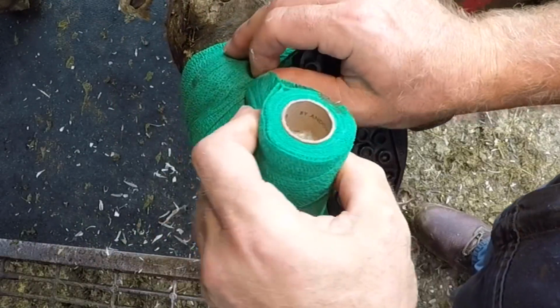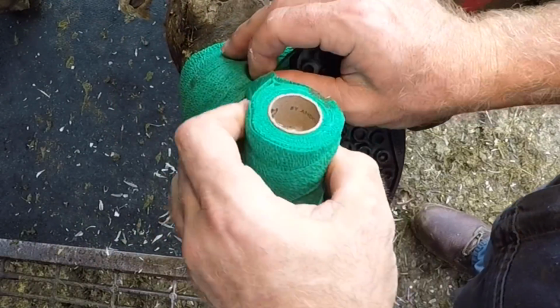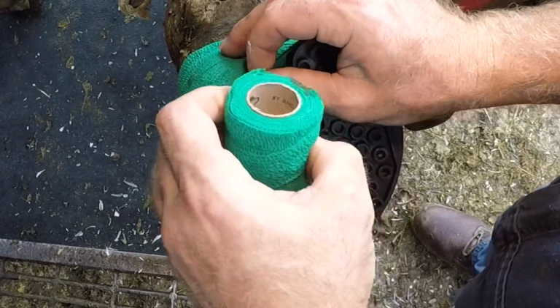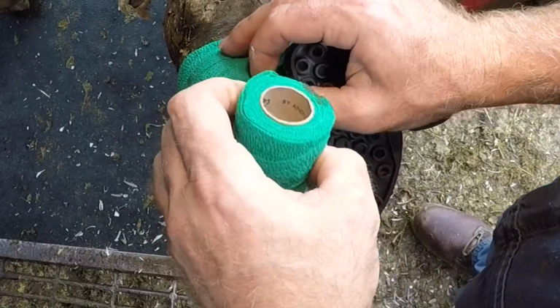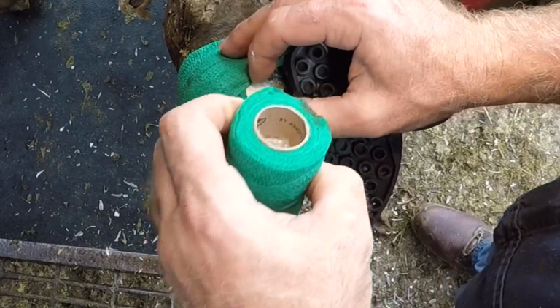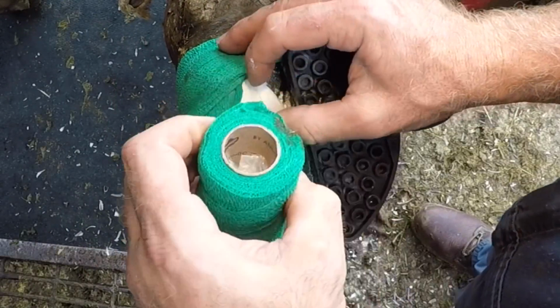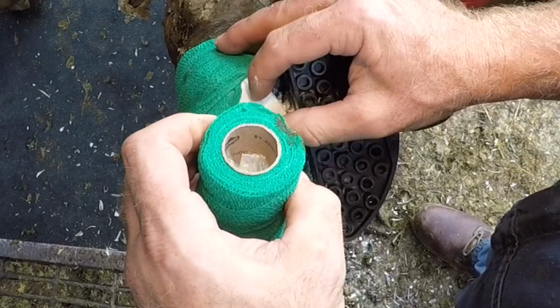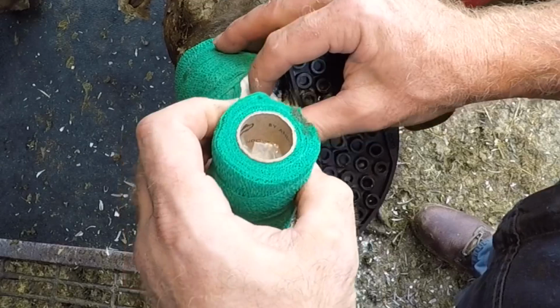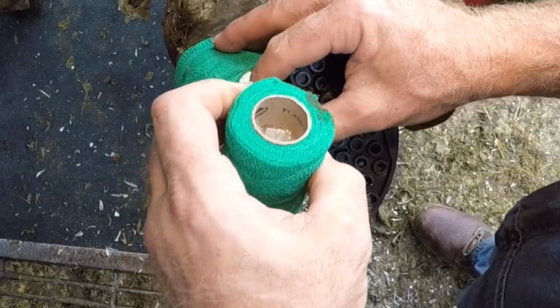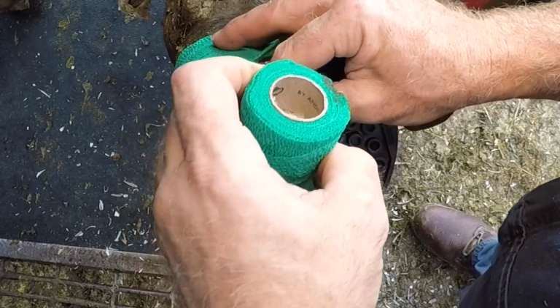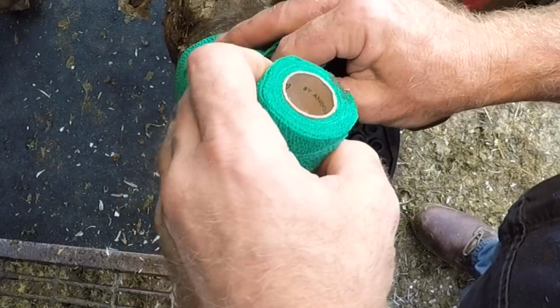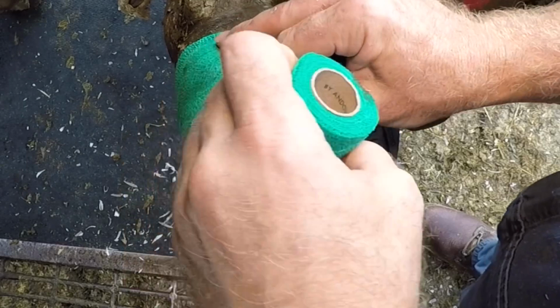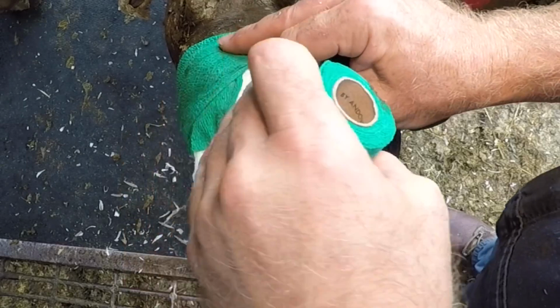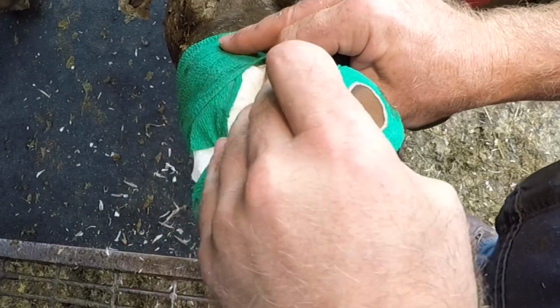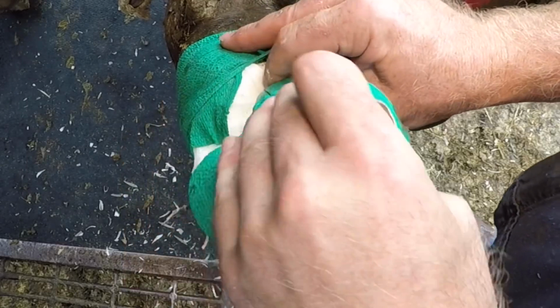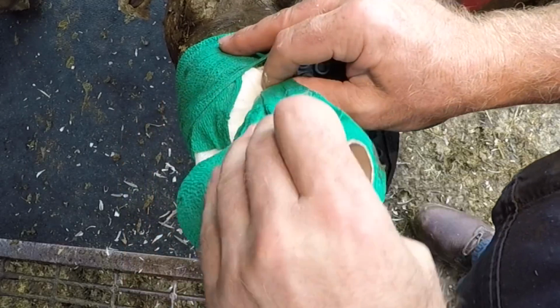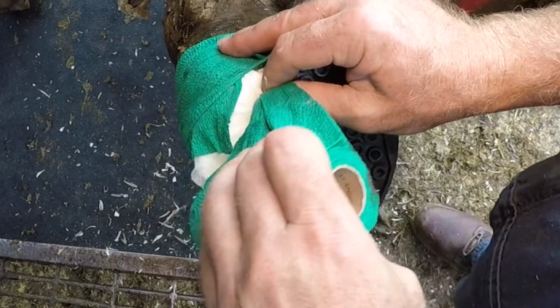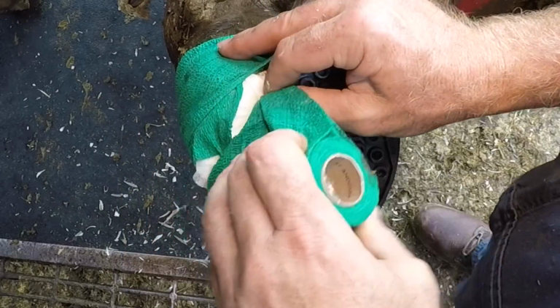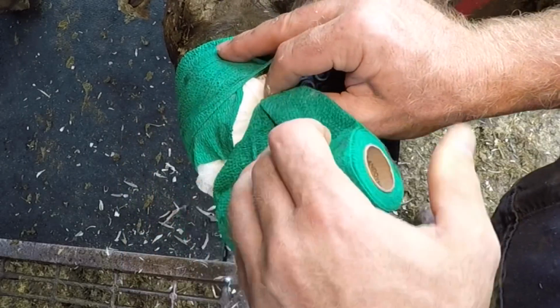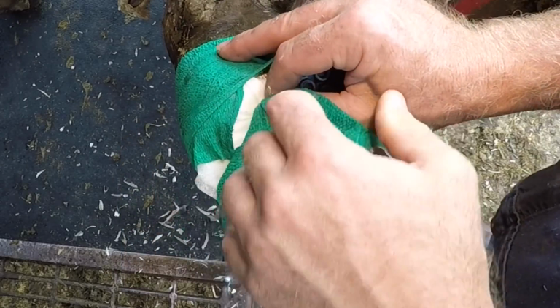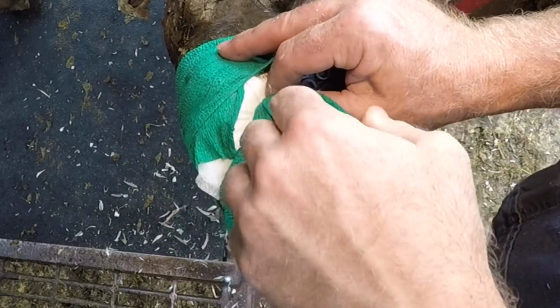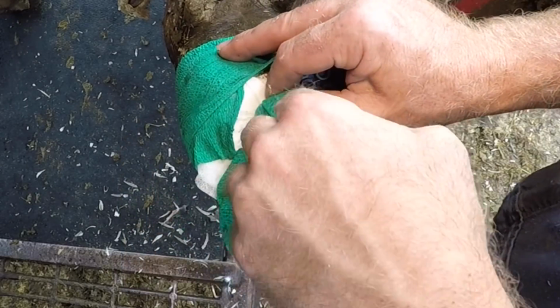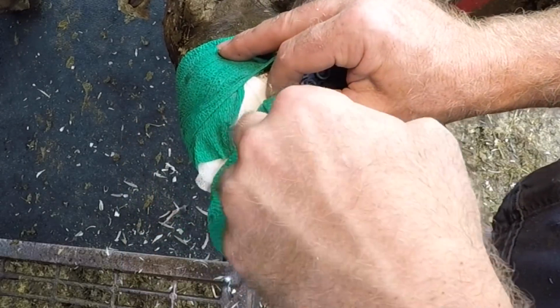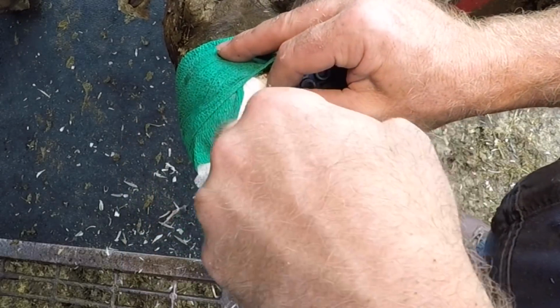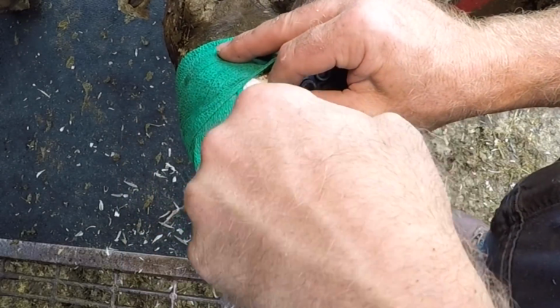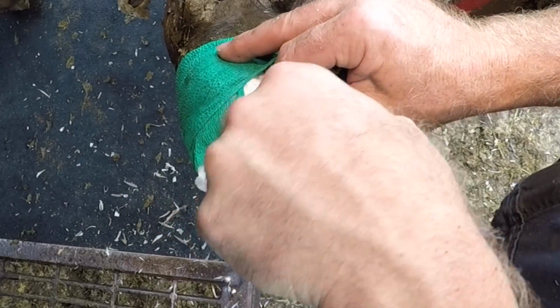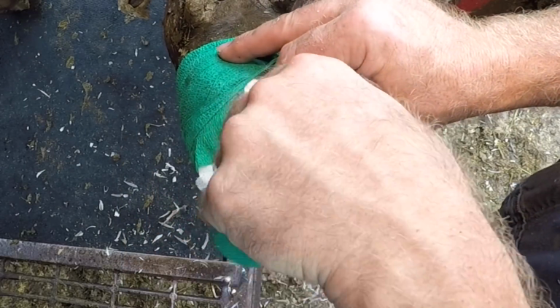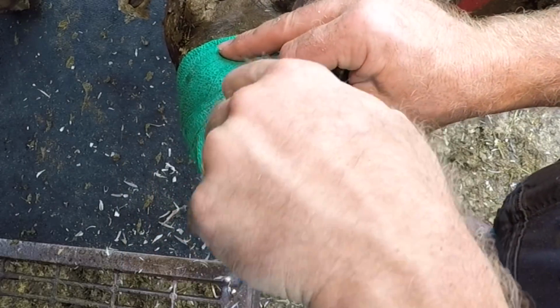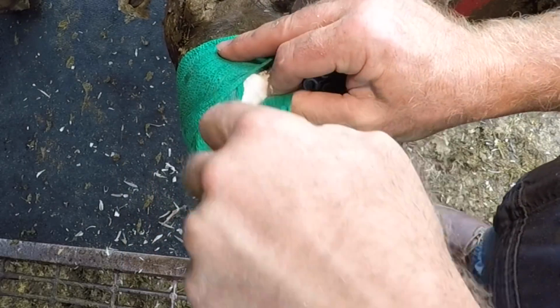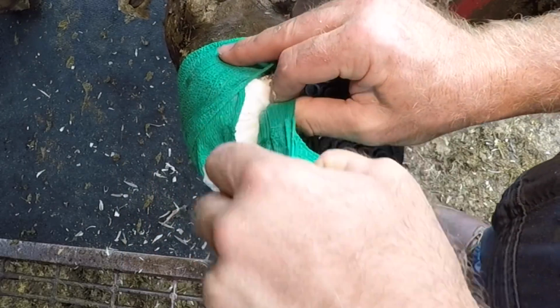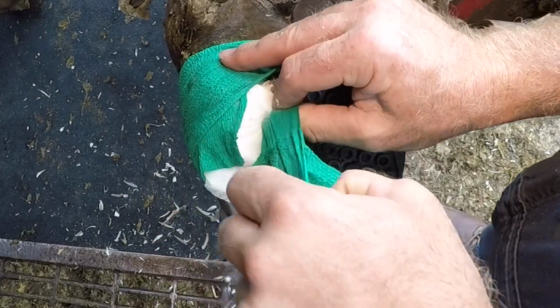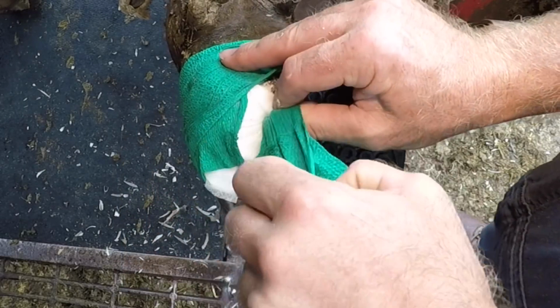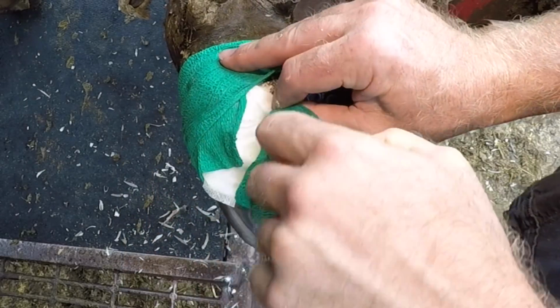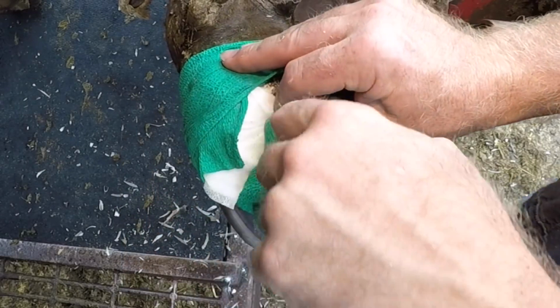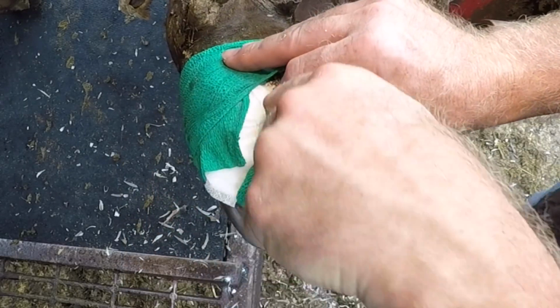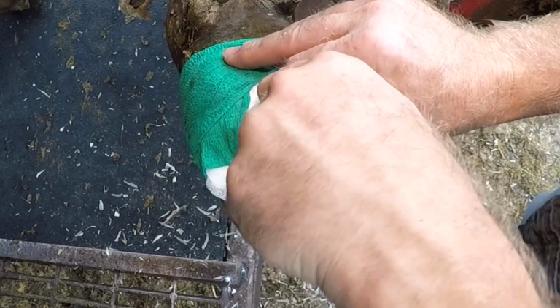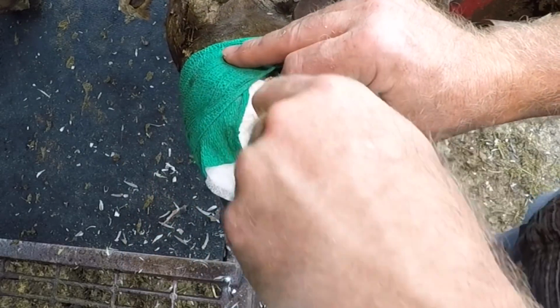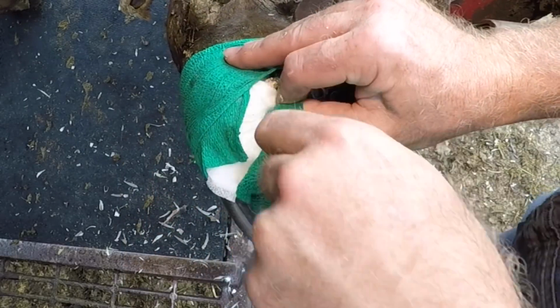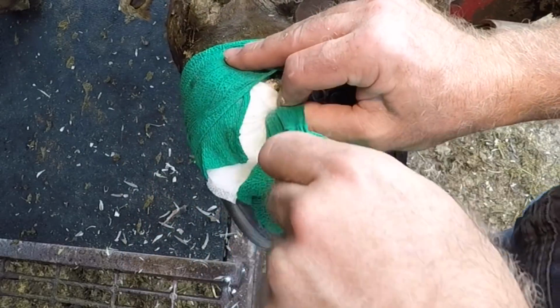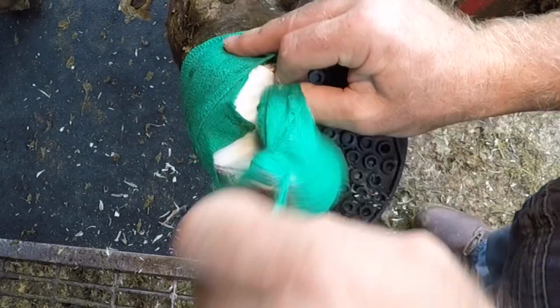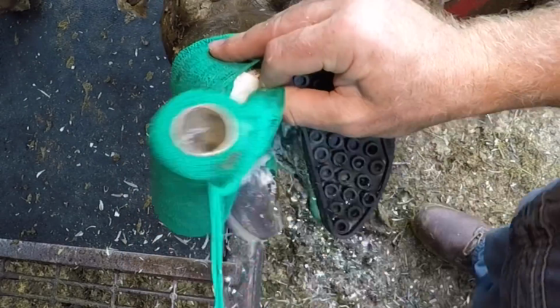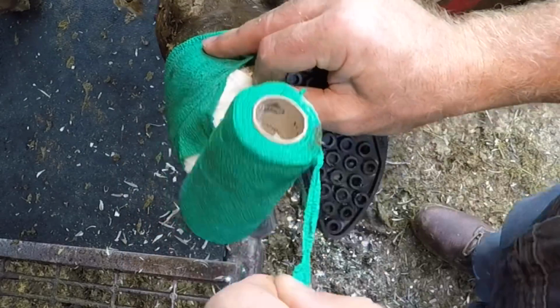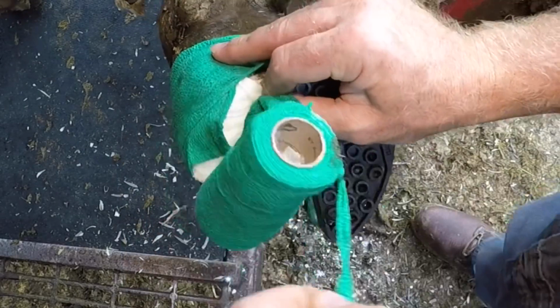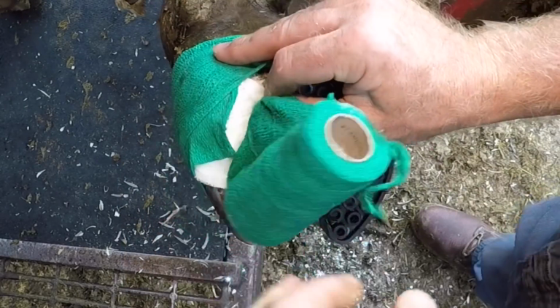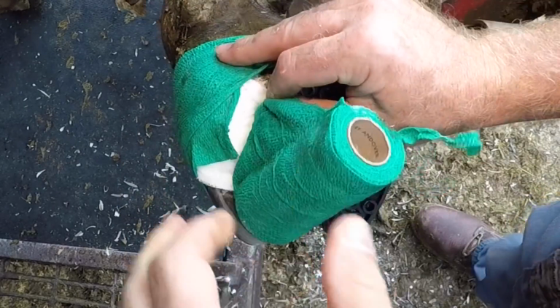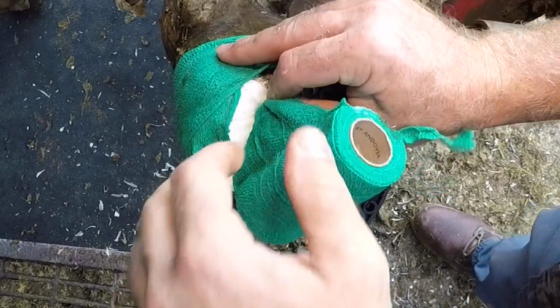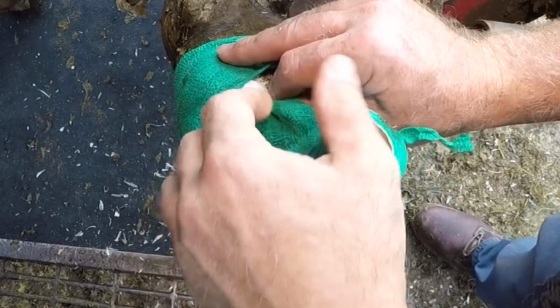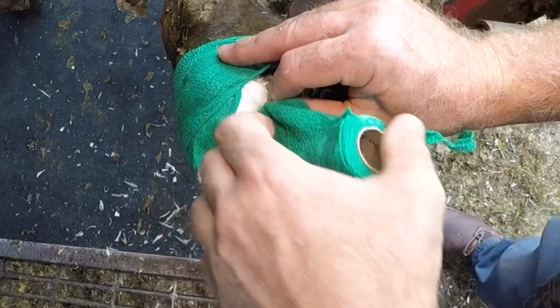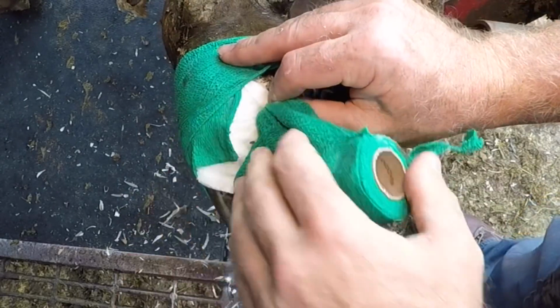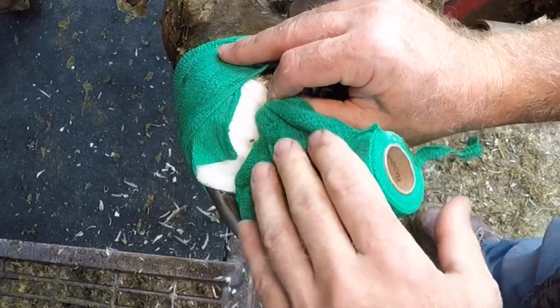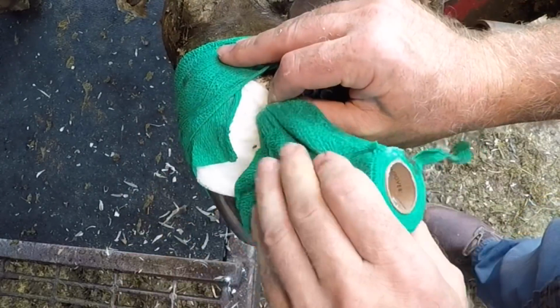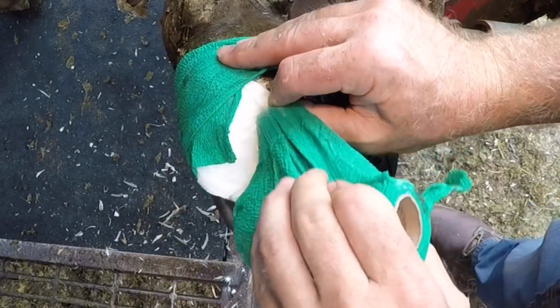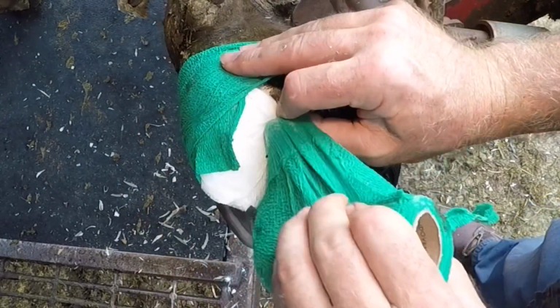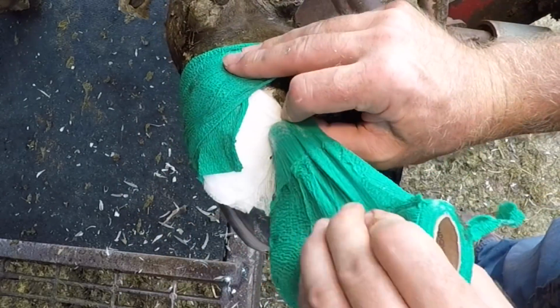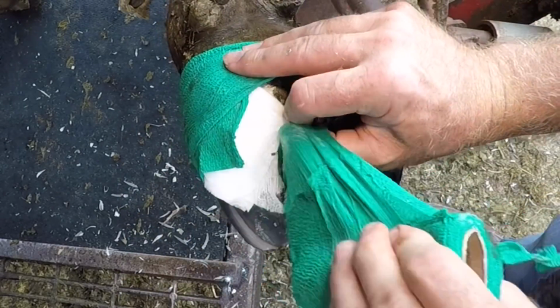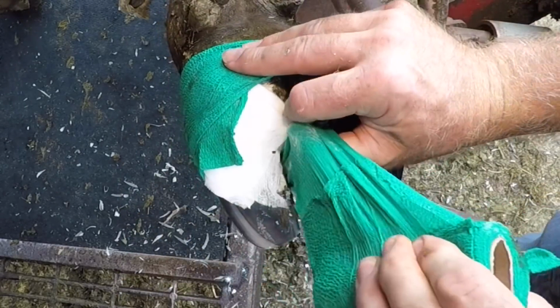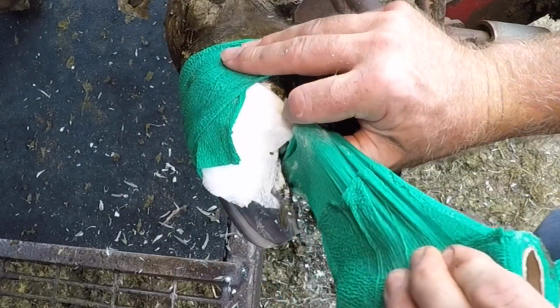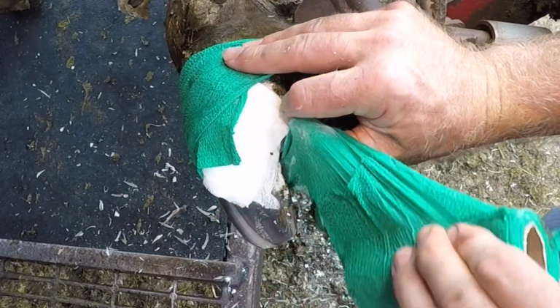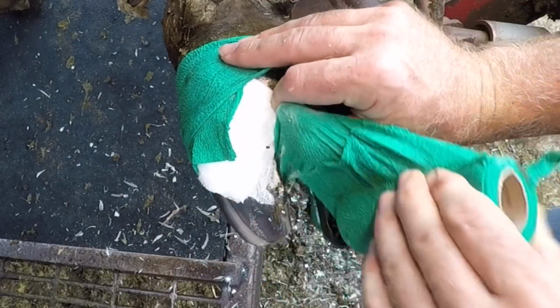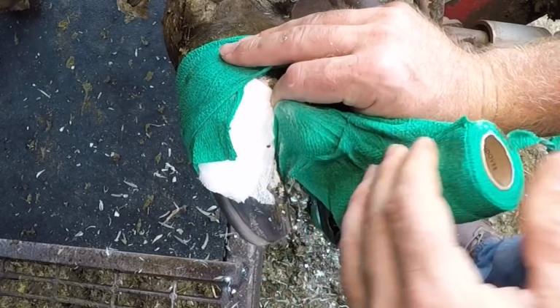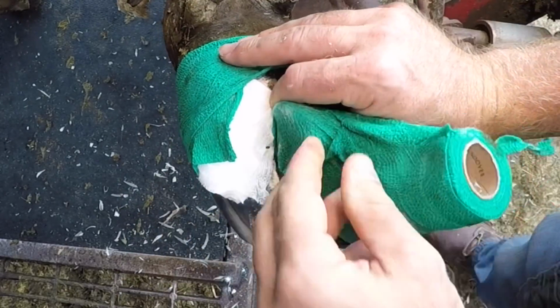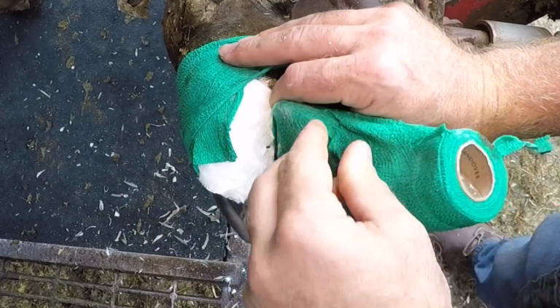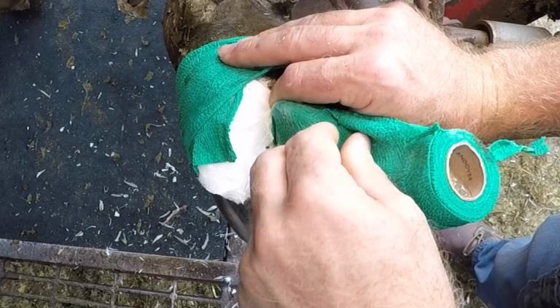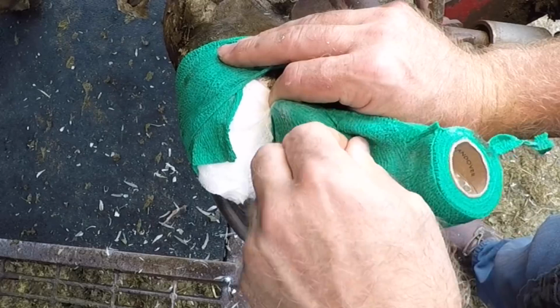This is not the first foot I've ever wrapped. I've got a bad batch of wraps lately and these things do not want to come off the roll right.